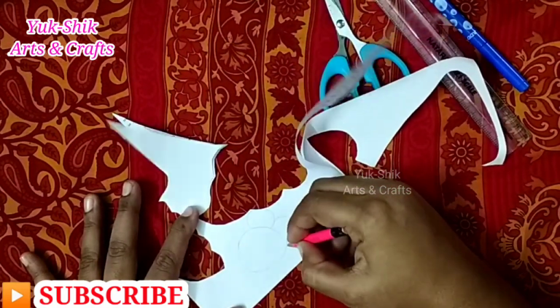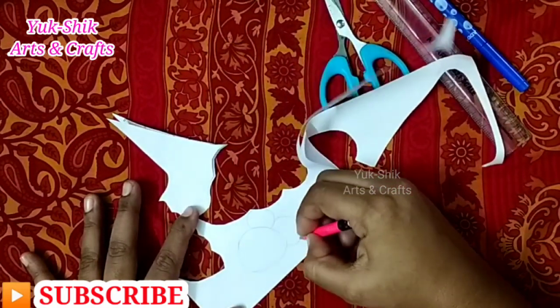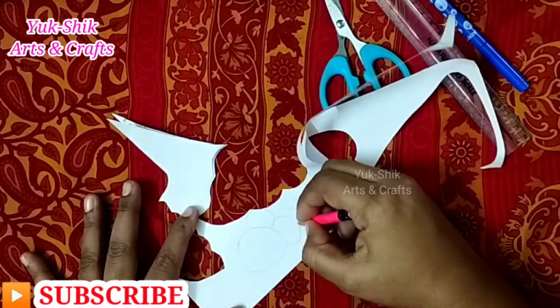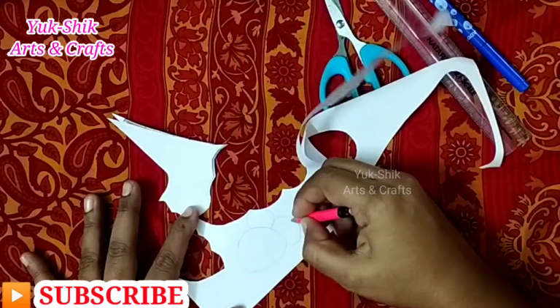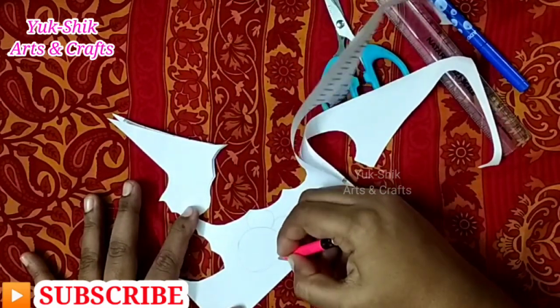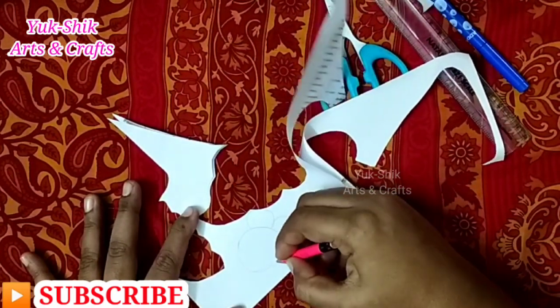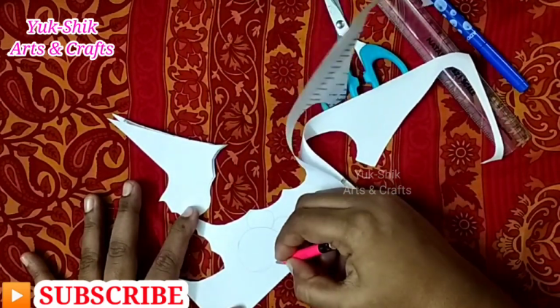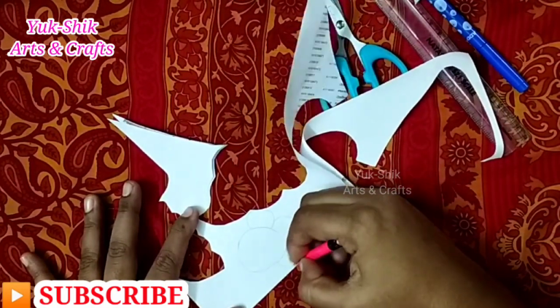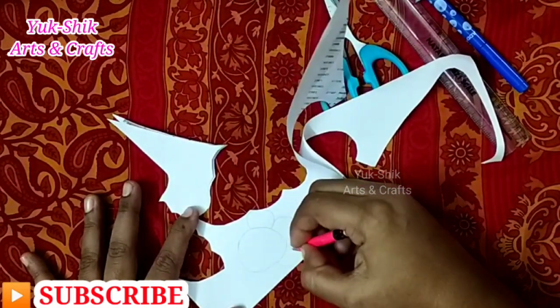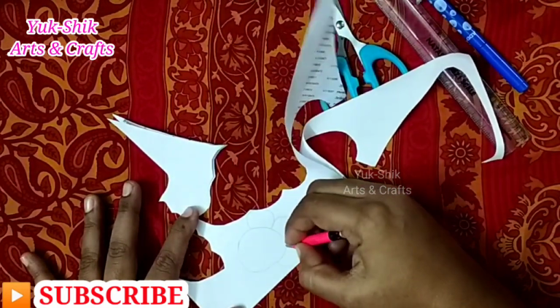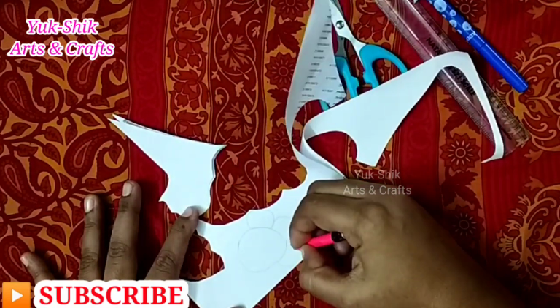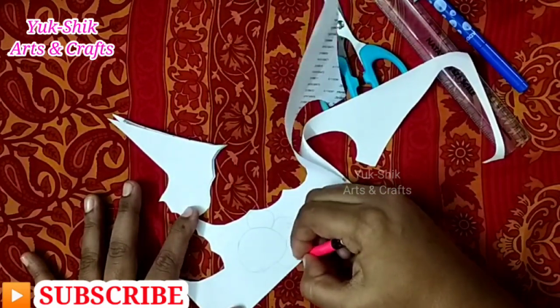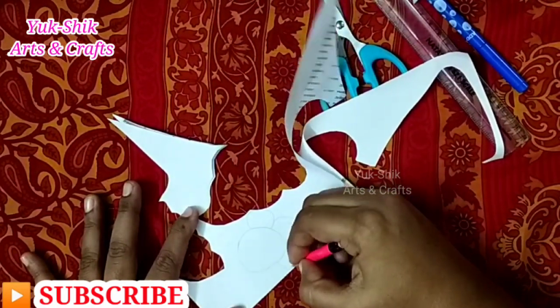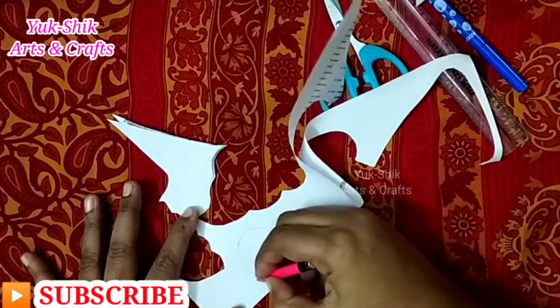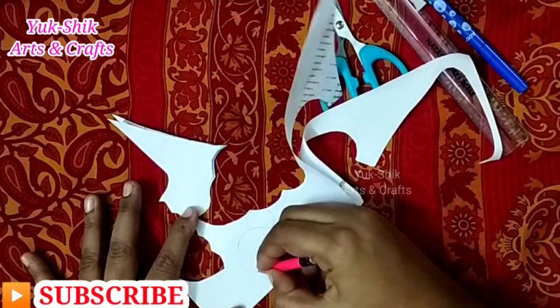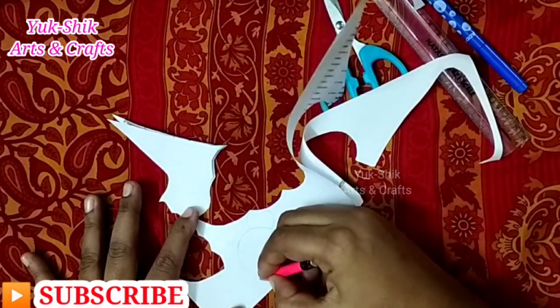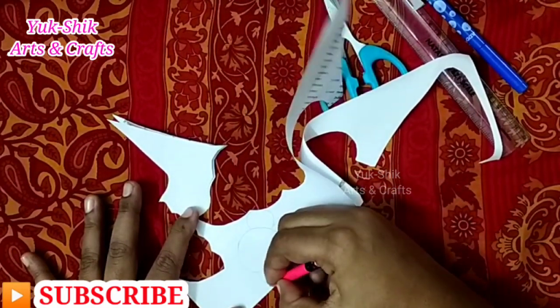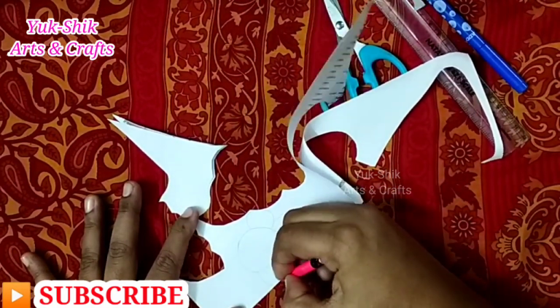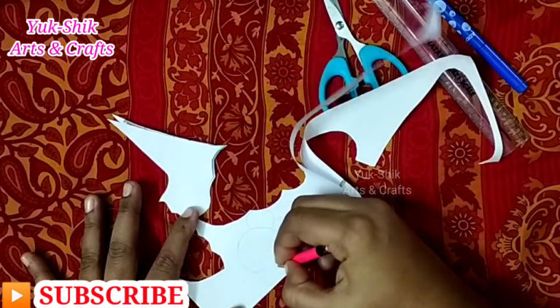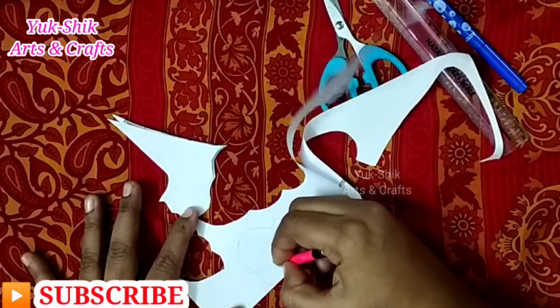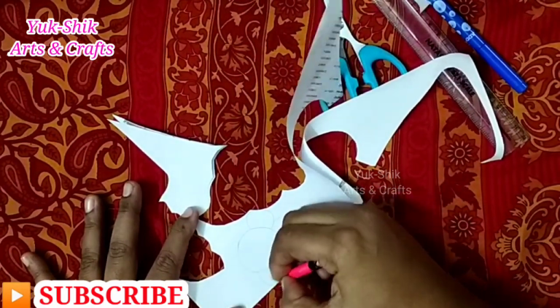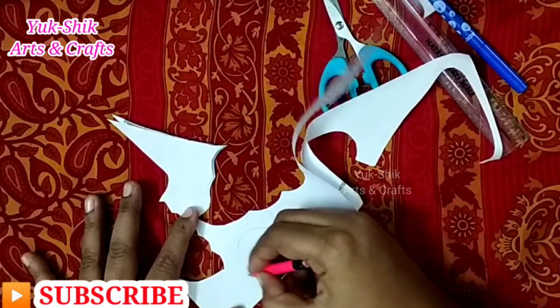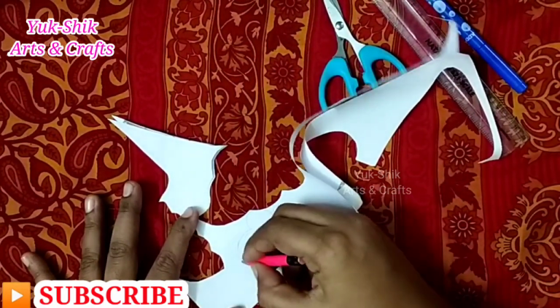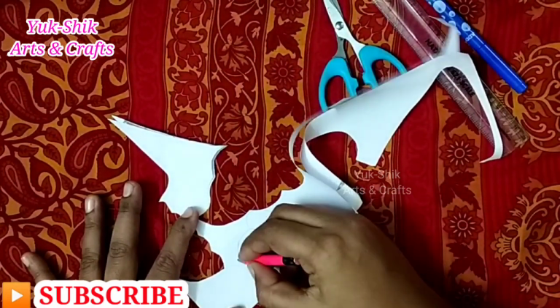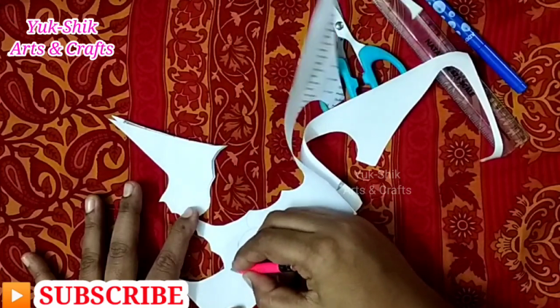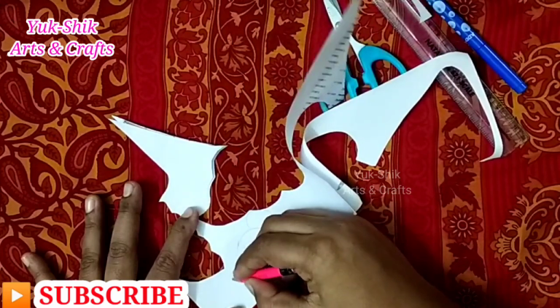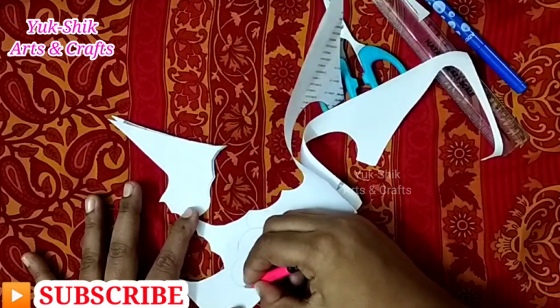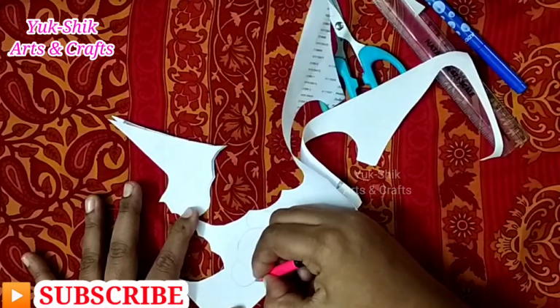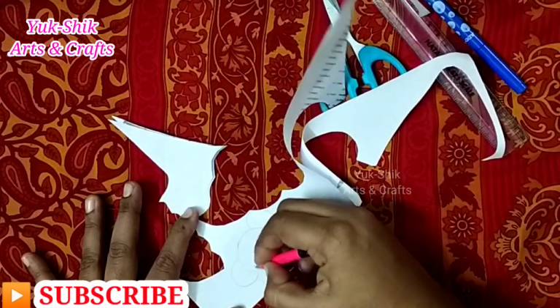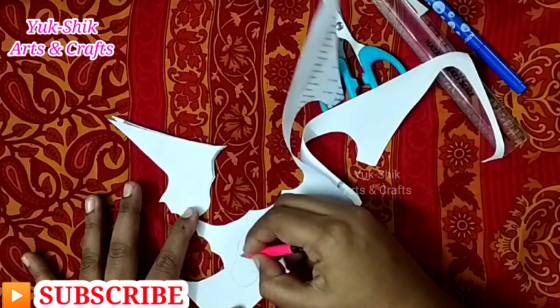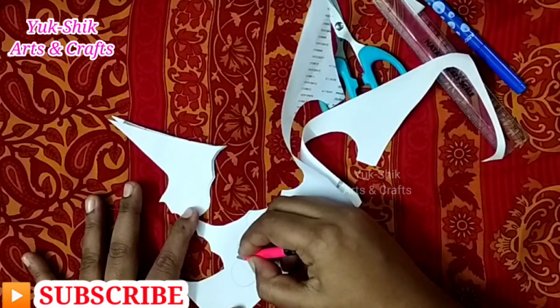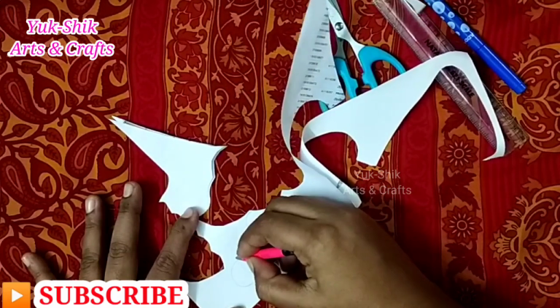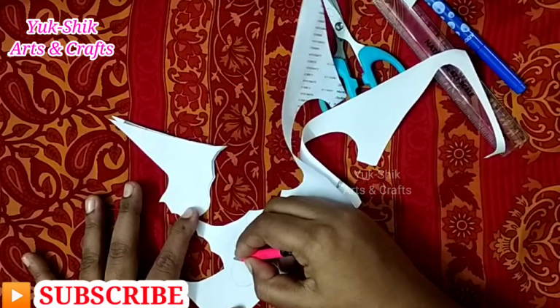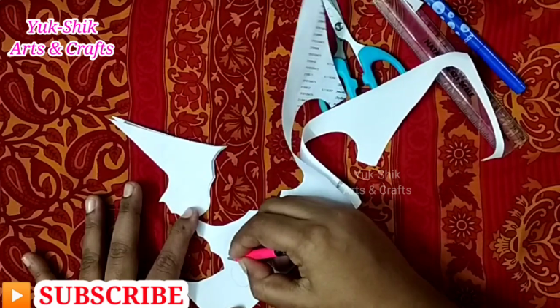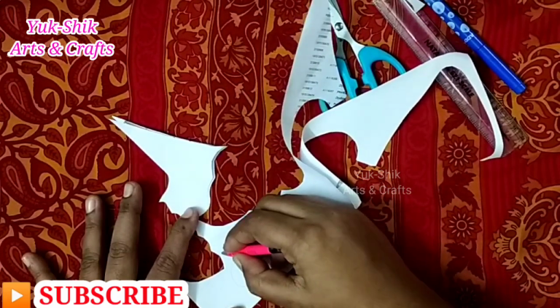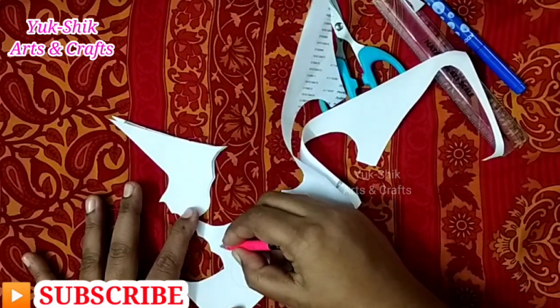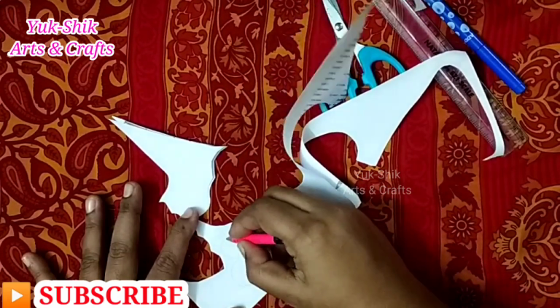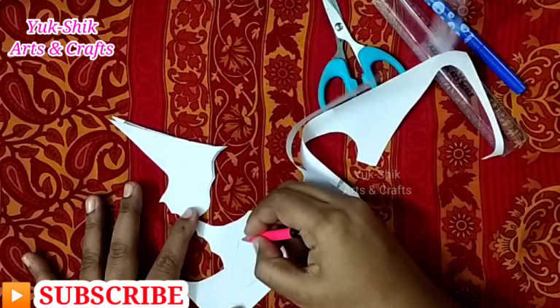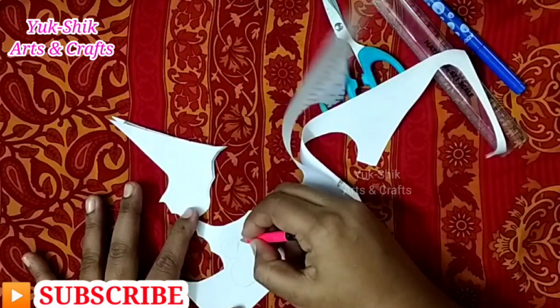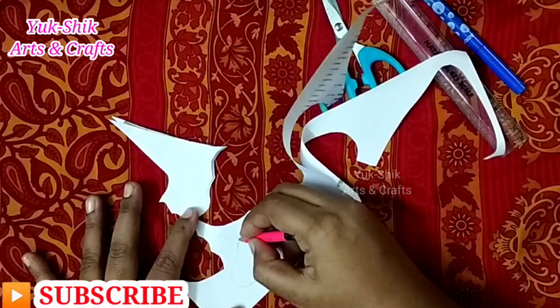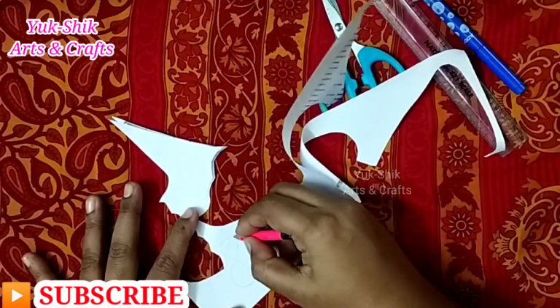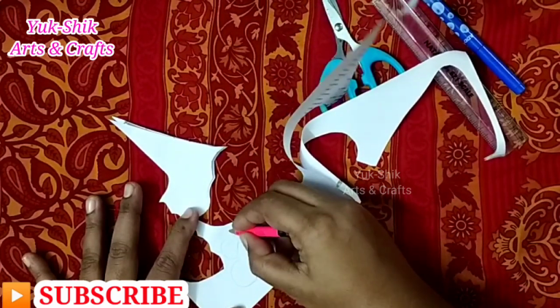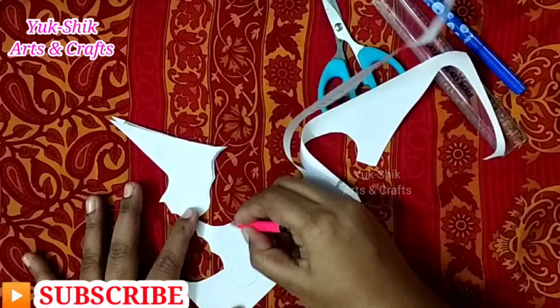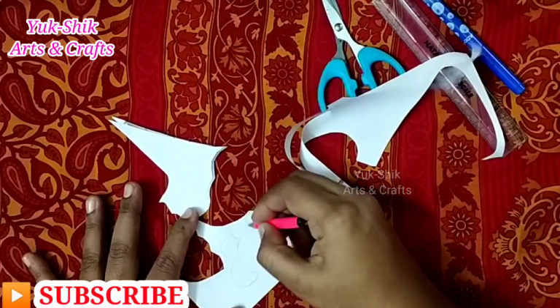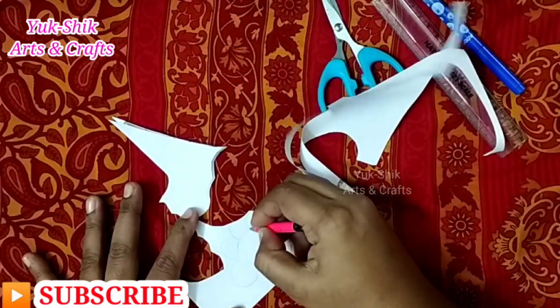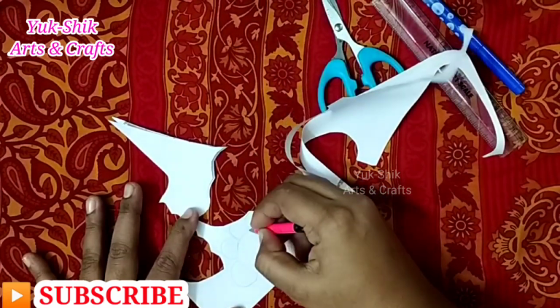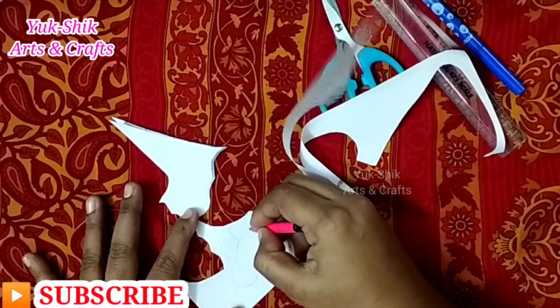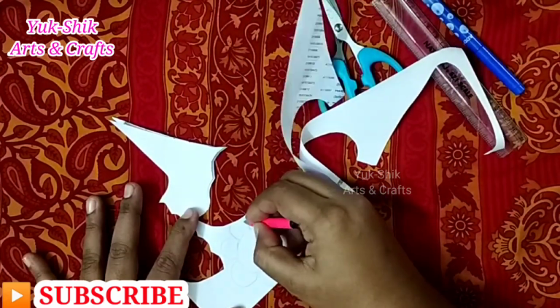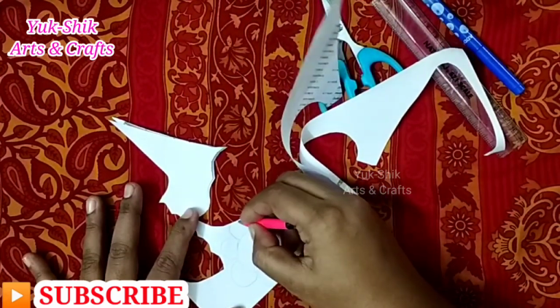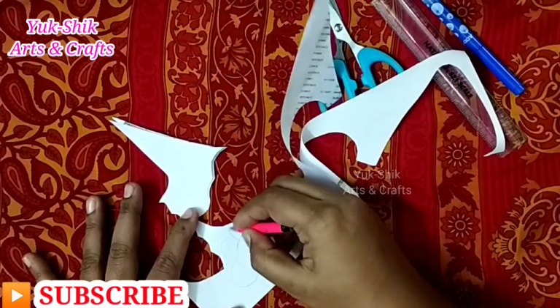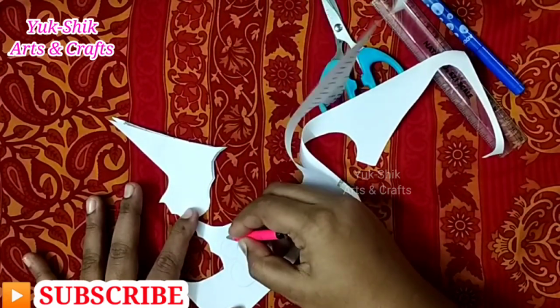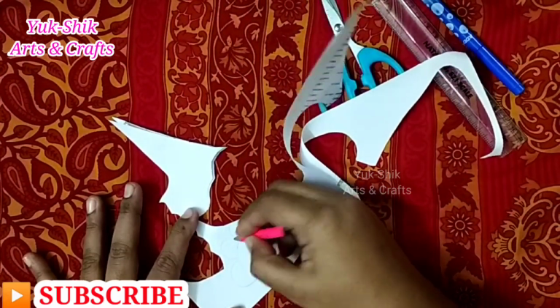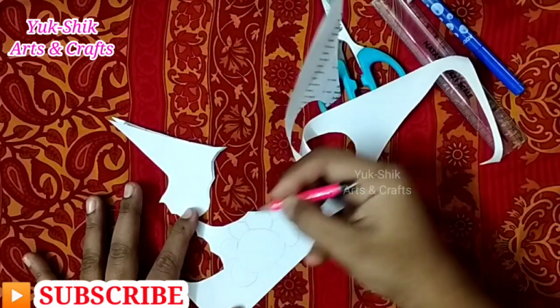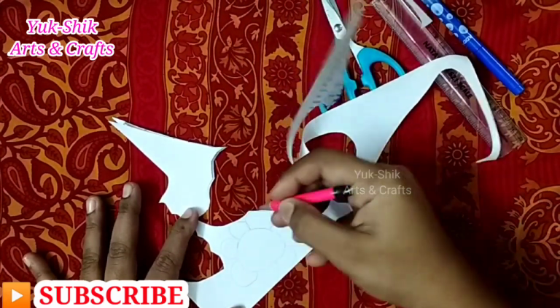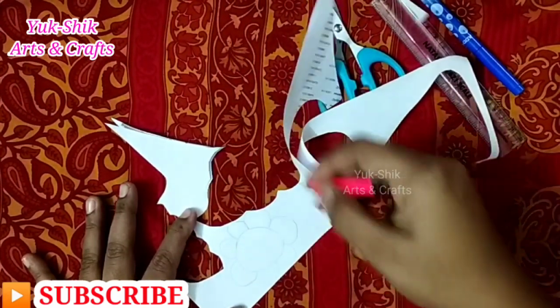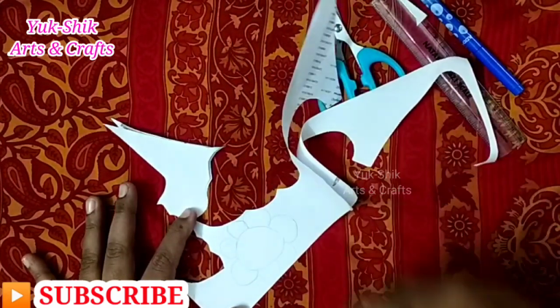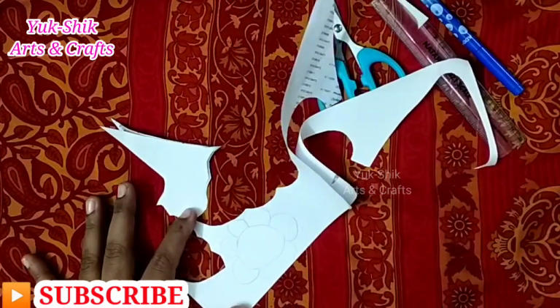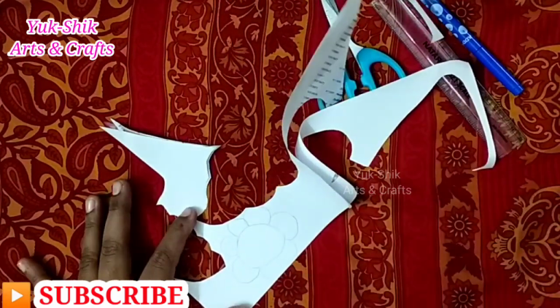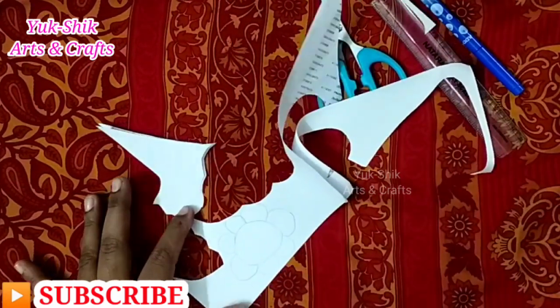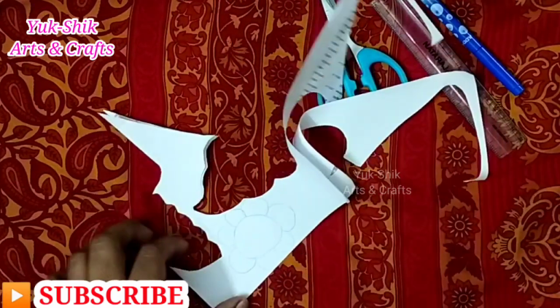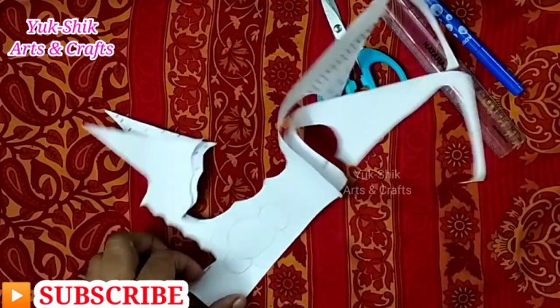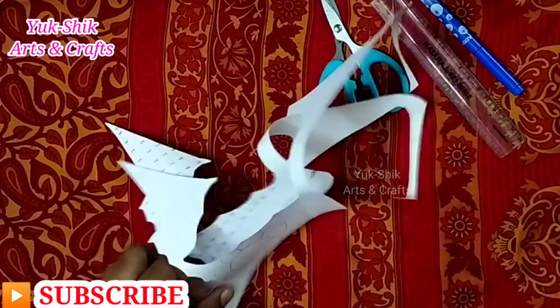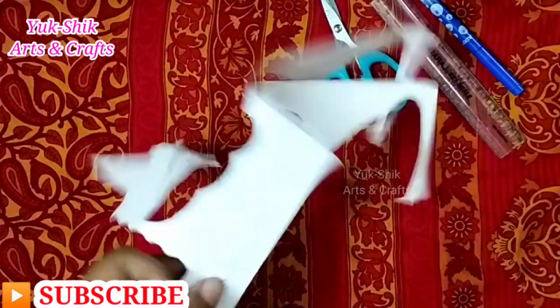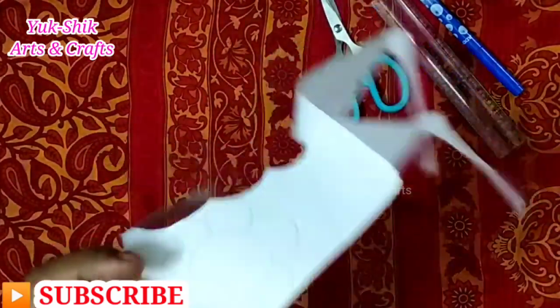I will cut a little circle shape. If you cut the paper now, I will cut it into two pieces. Now let's see what we did.